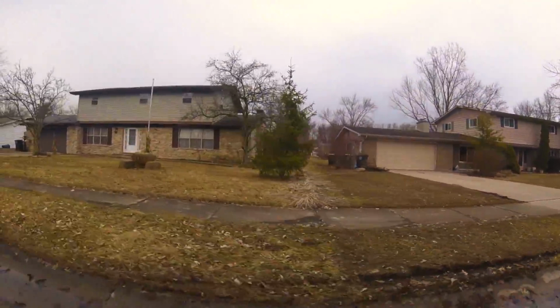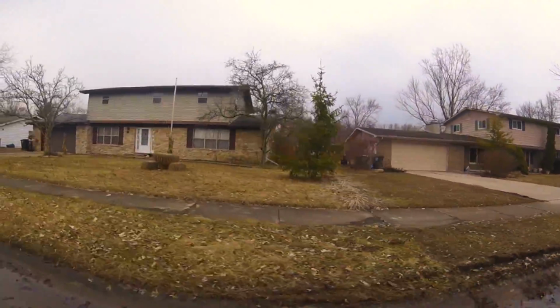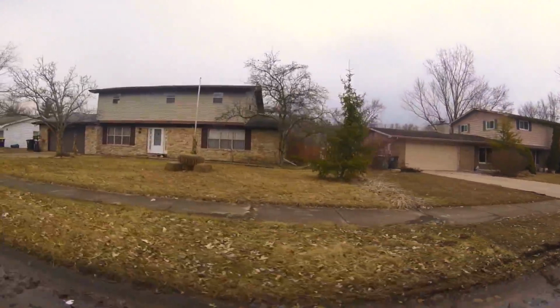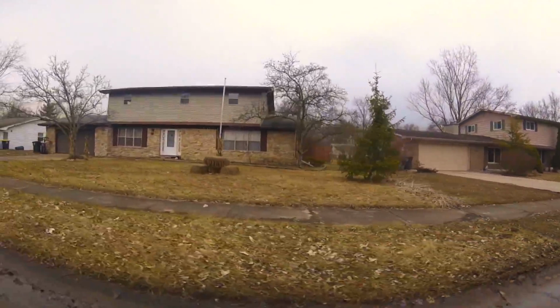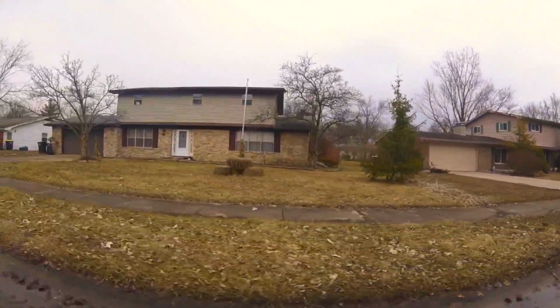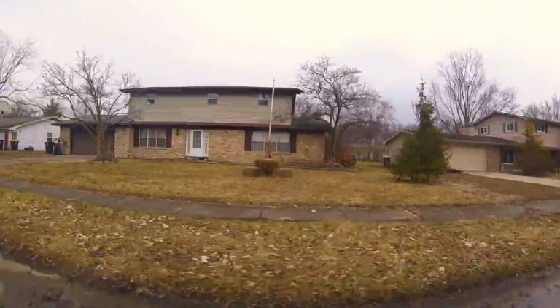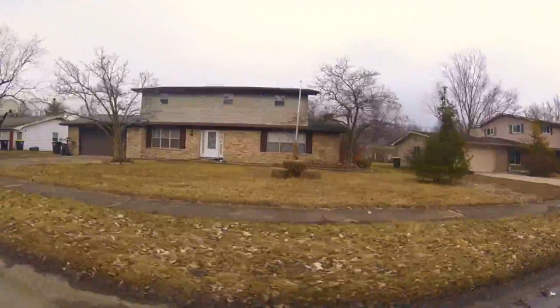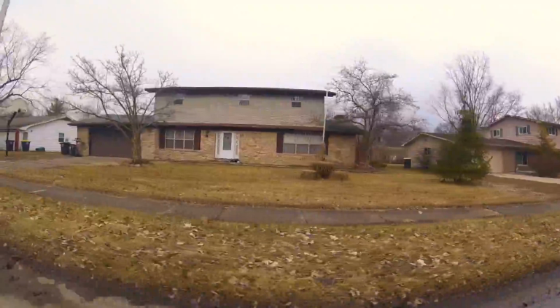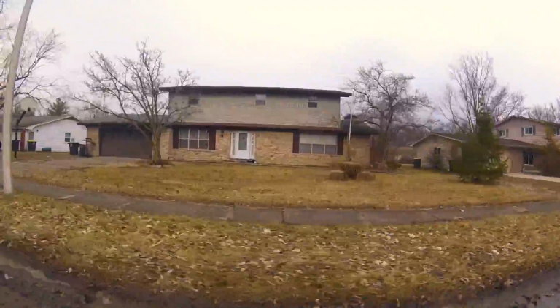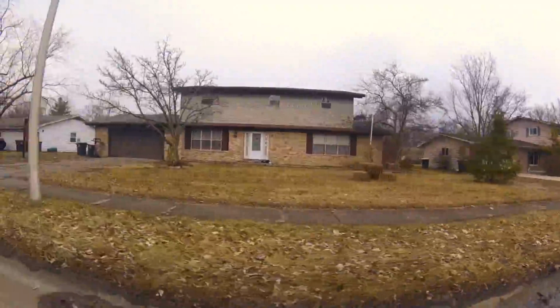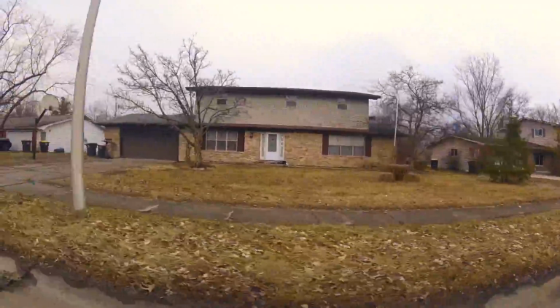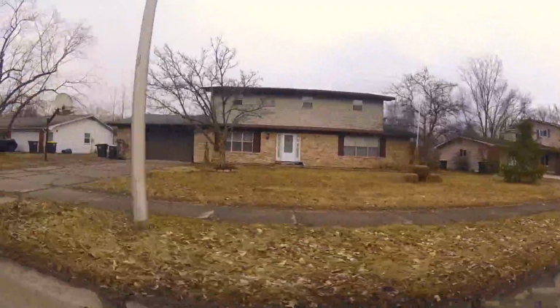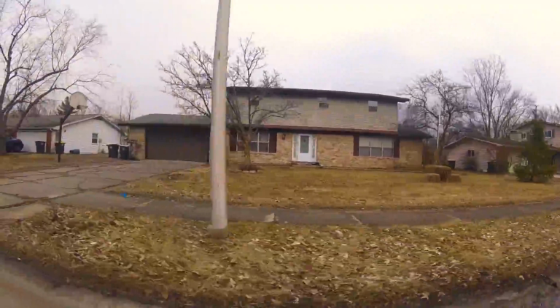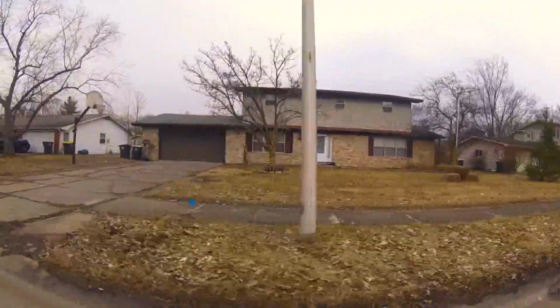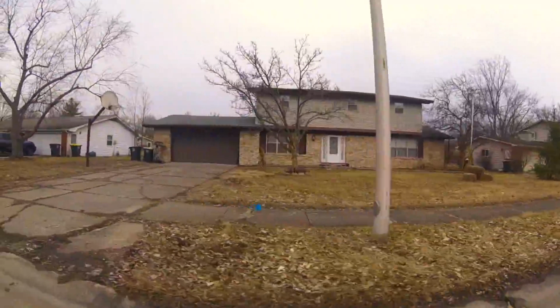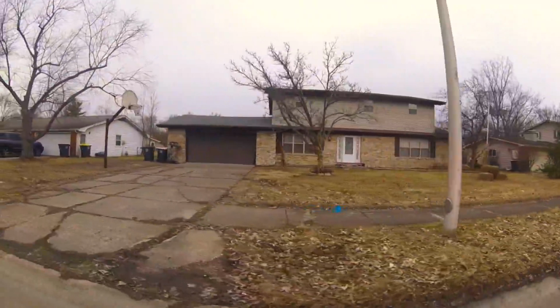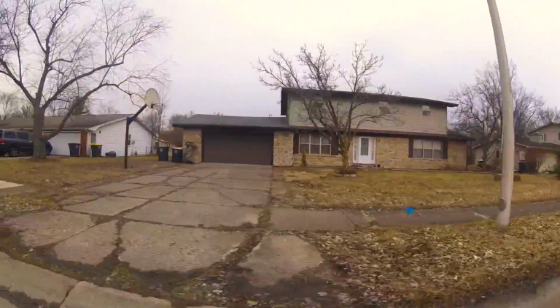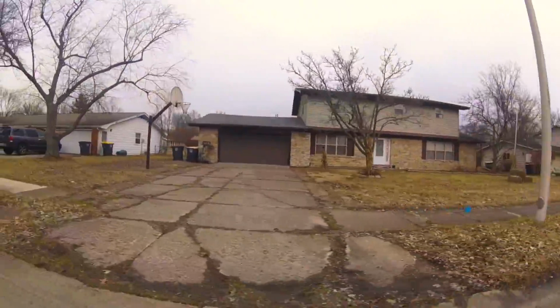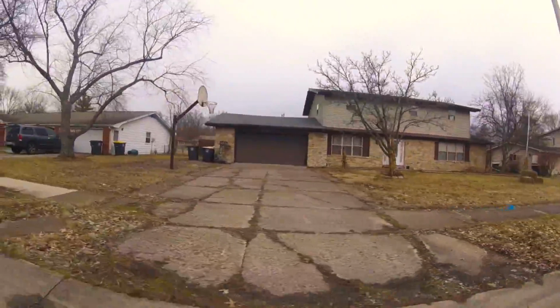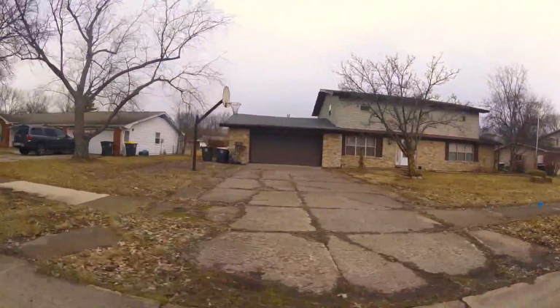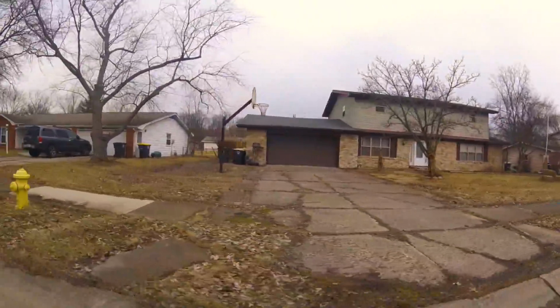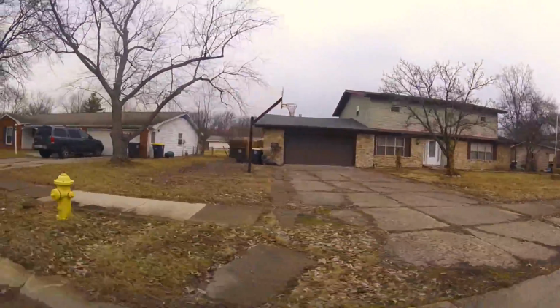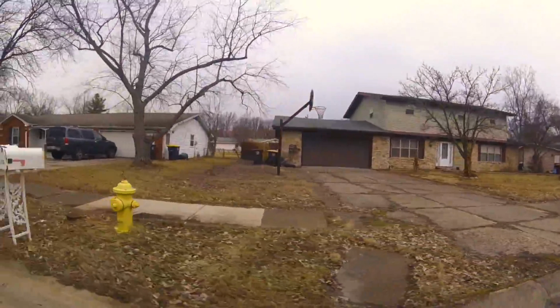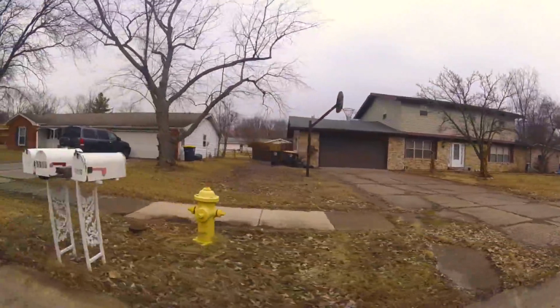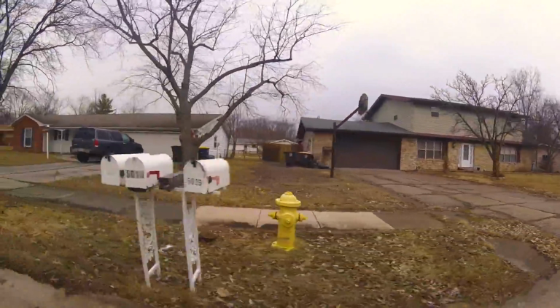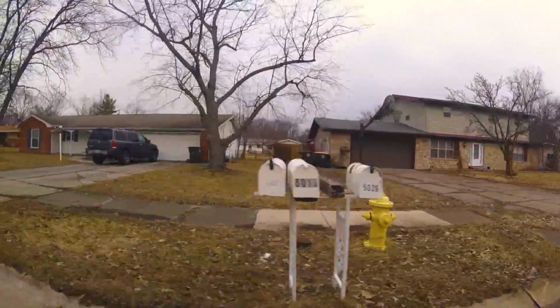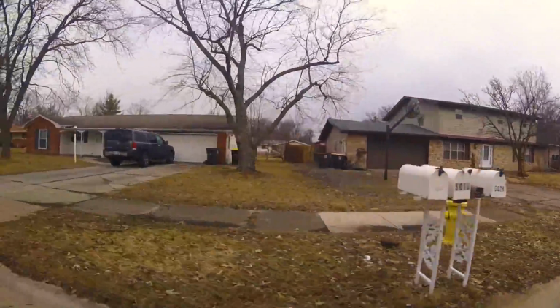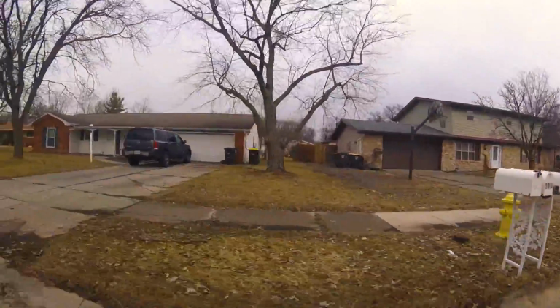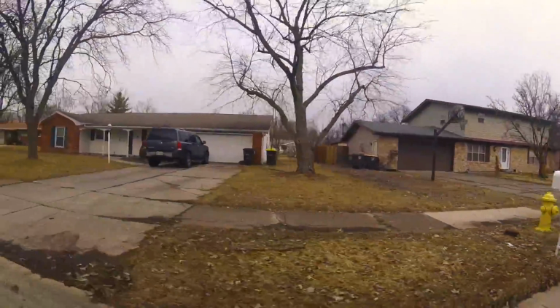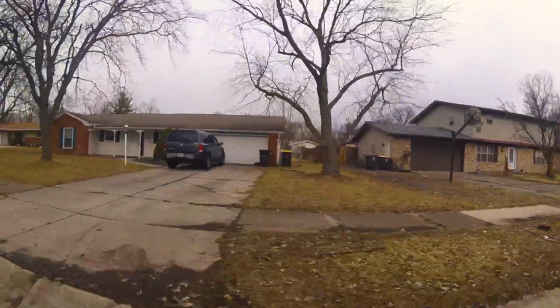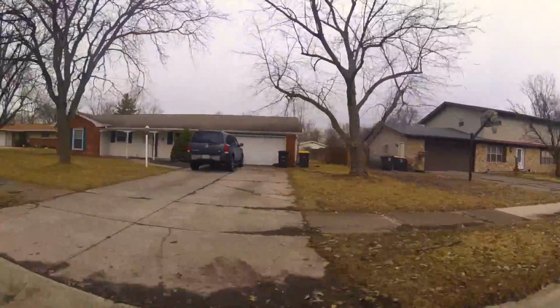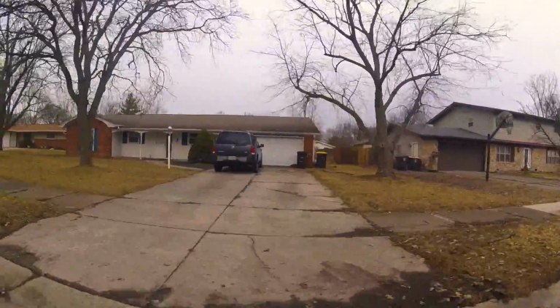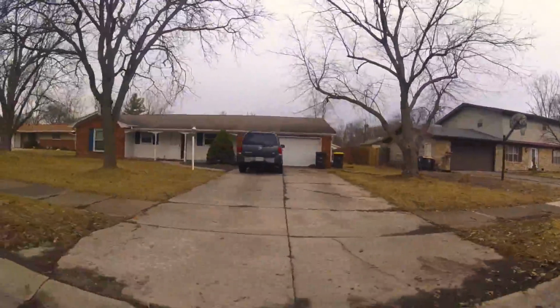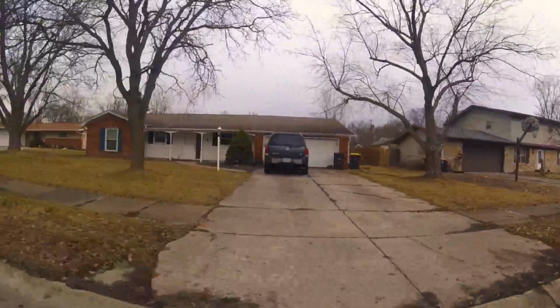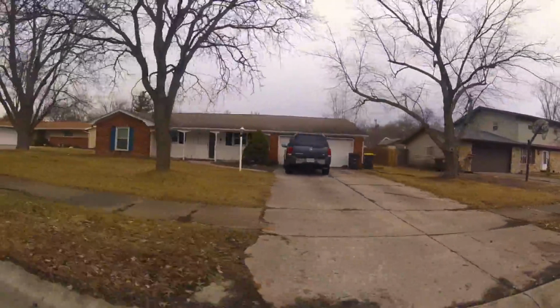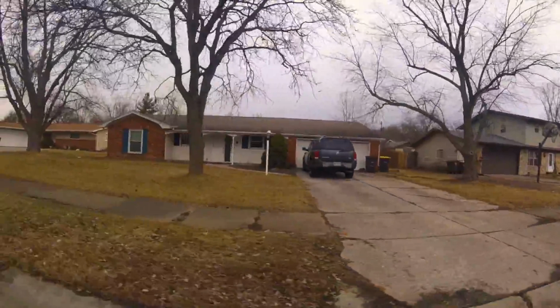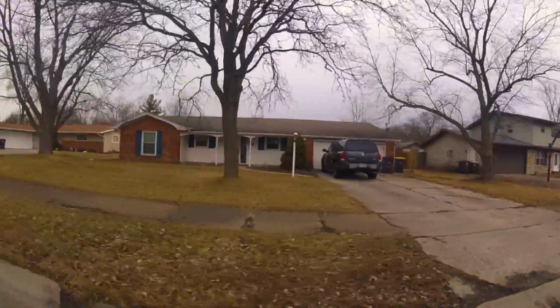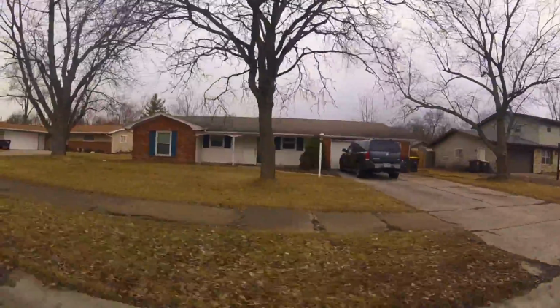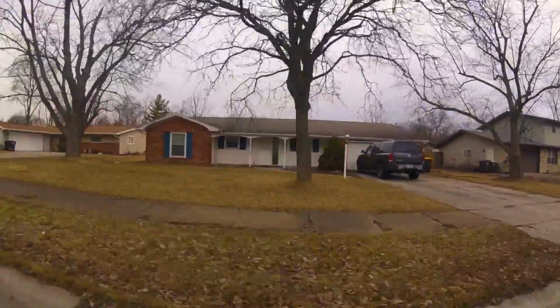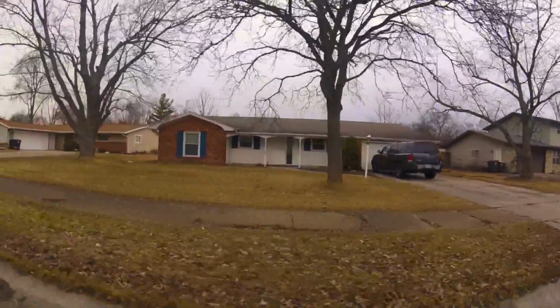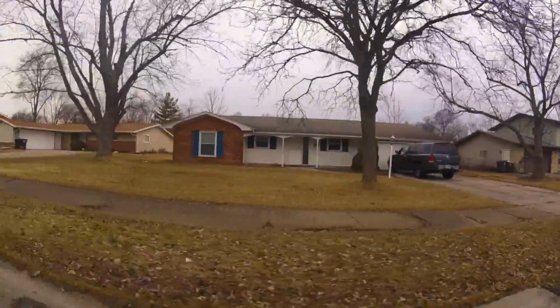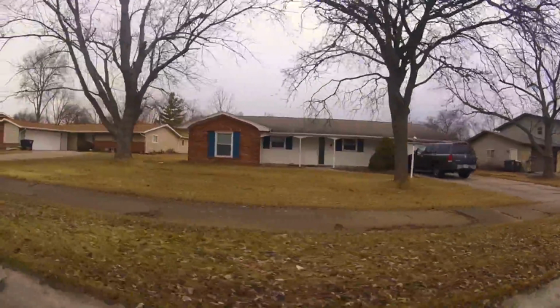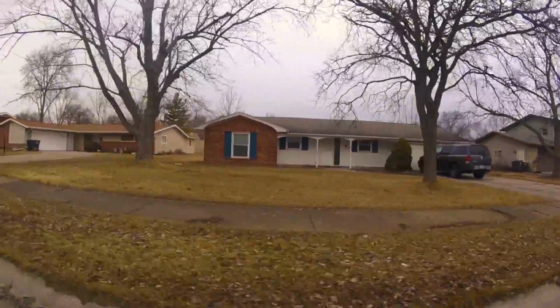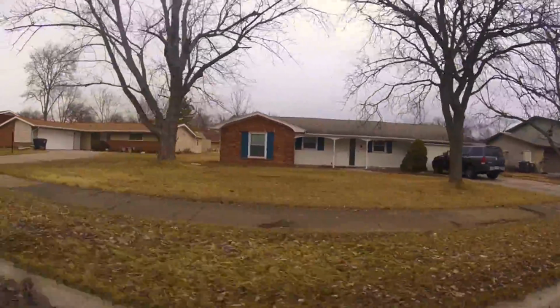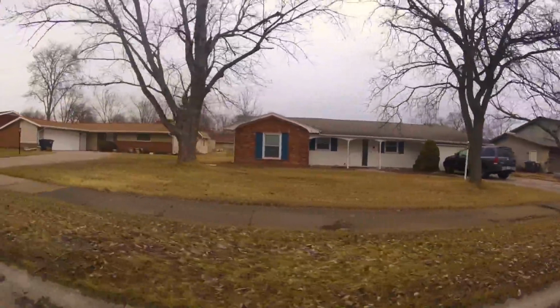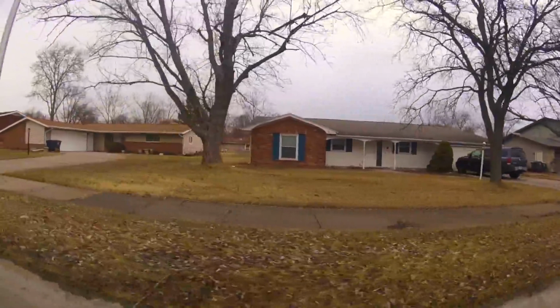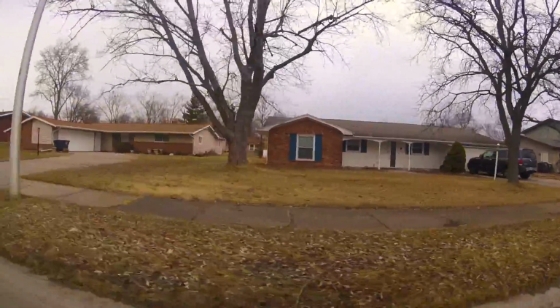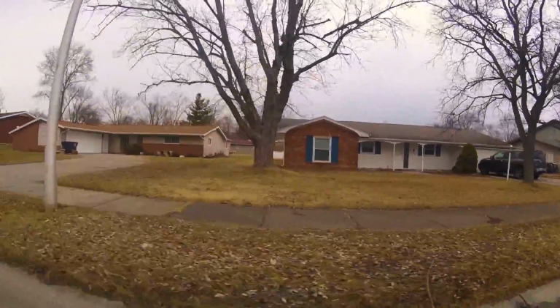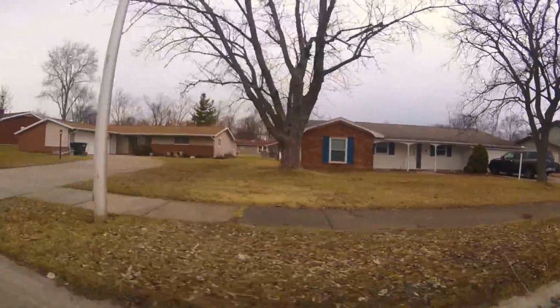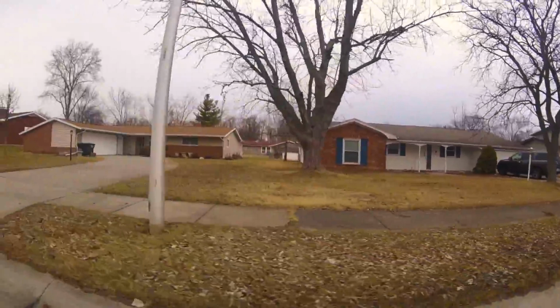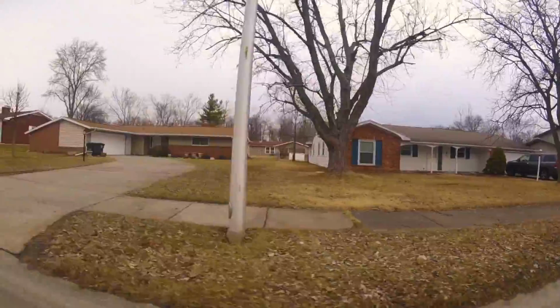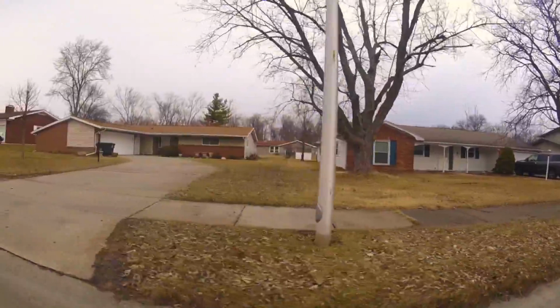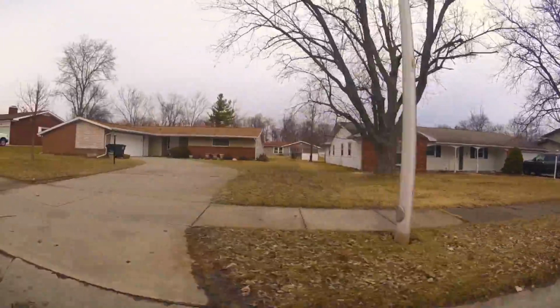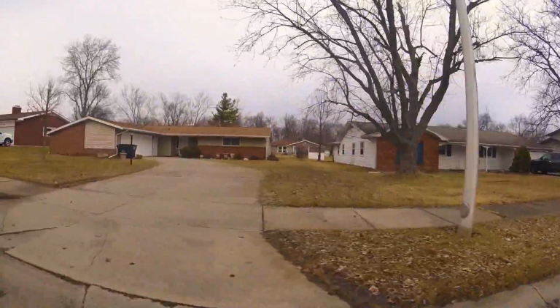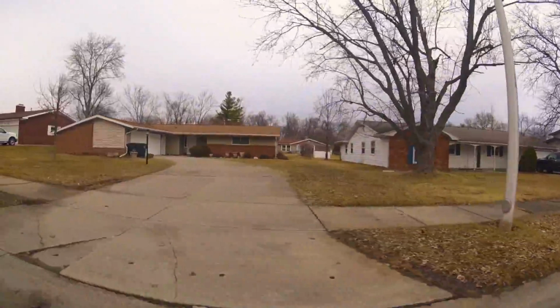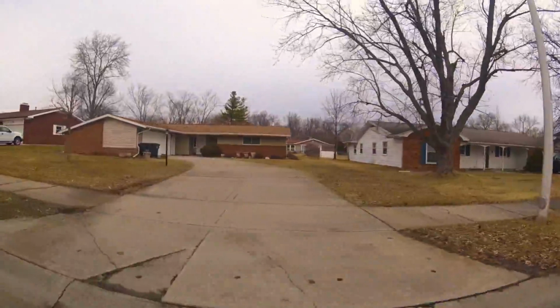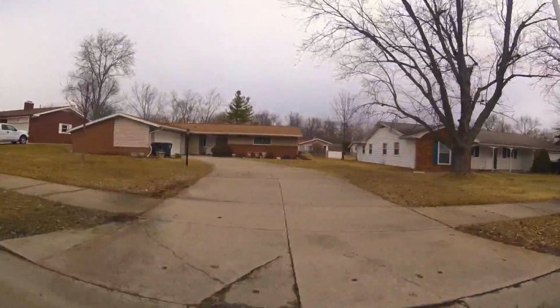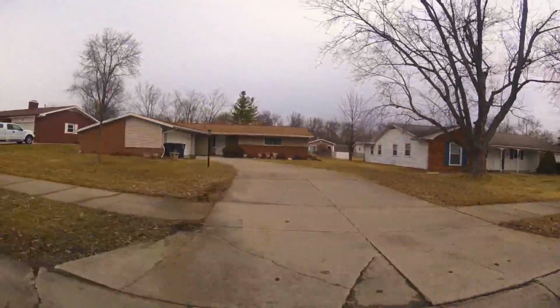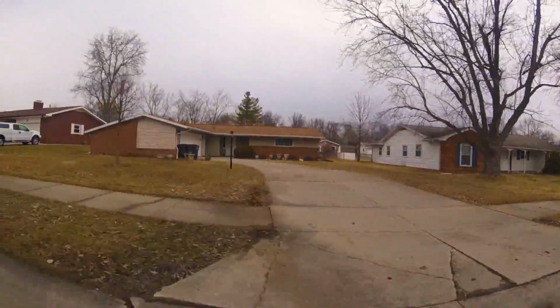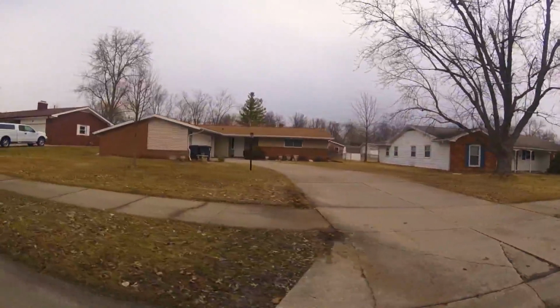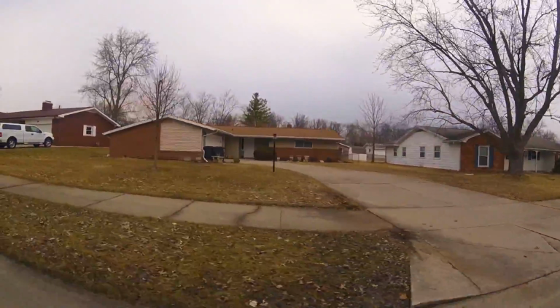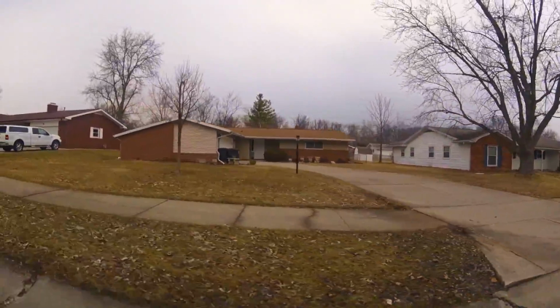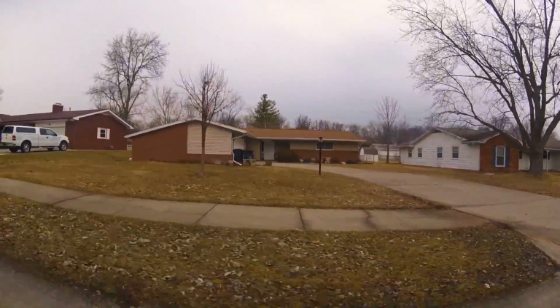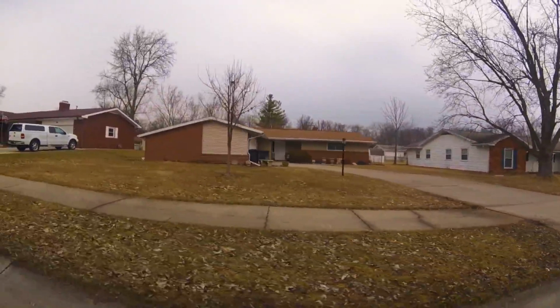If you want to stay fit, be sure to check out Max Fitness, 2 minutes northeast, or the Lehman YMCA, 5 minutes southeast.